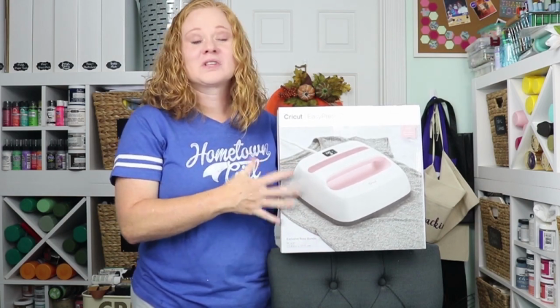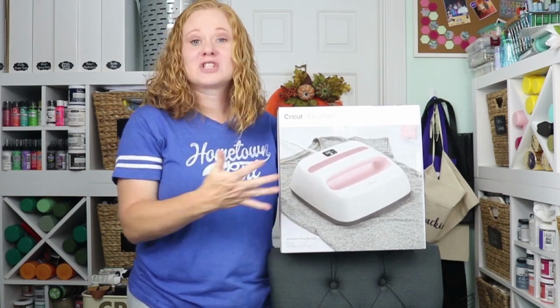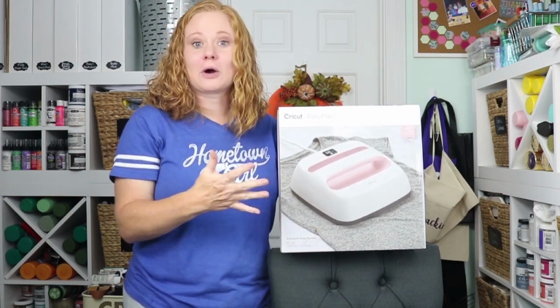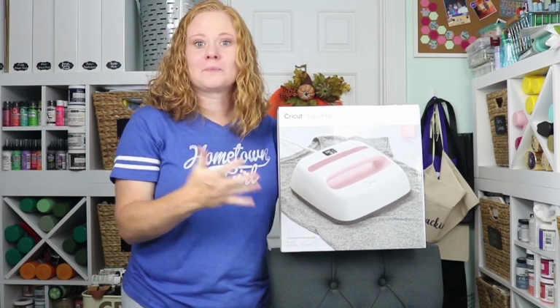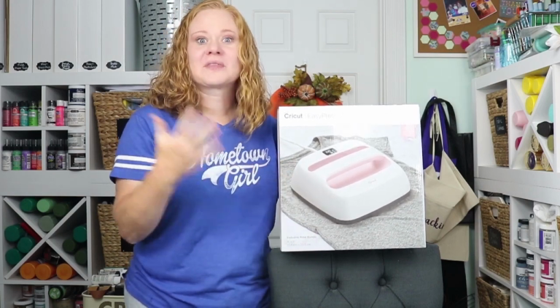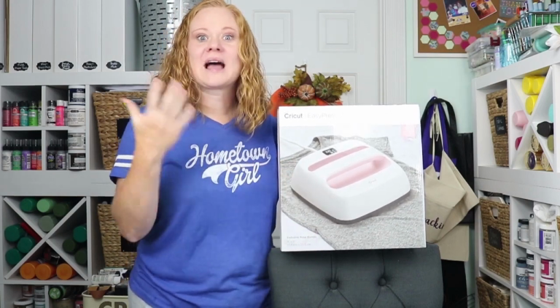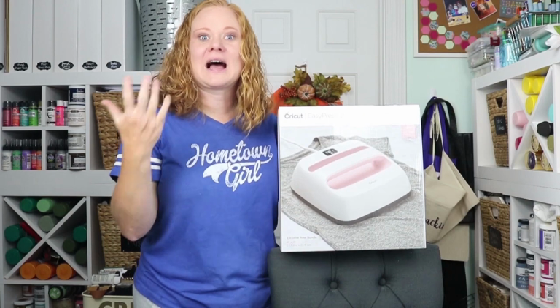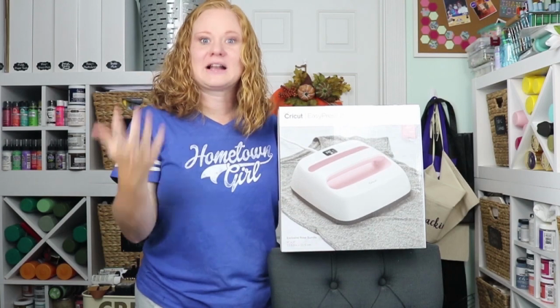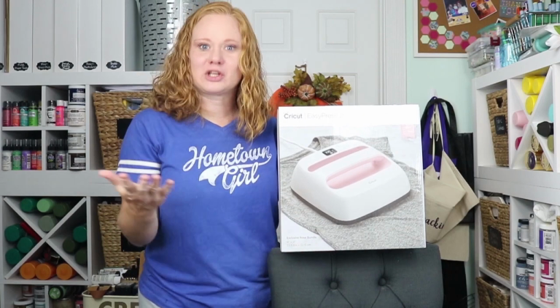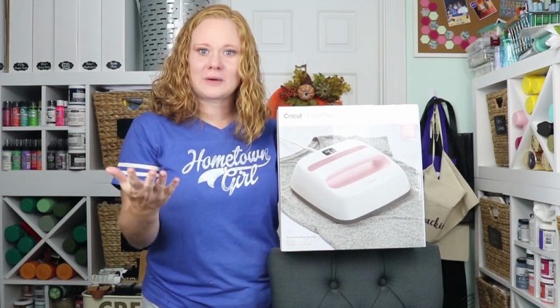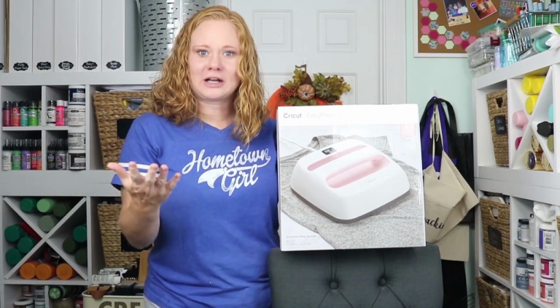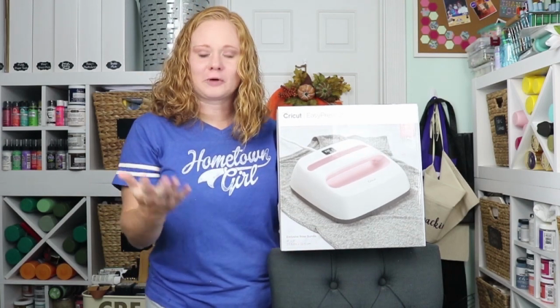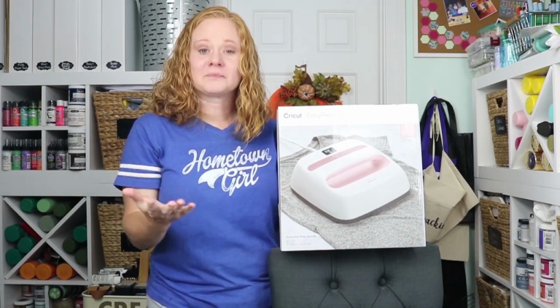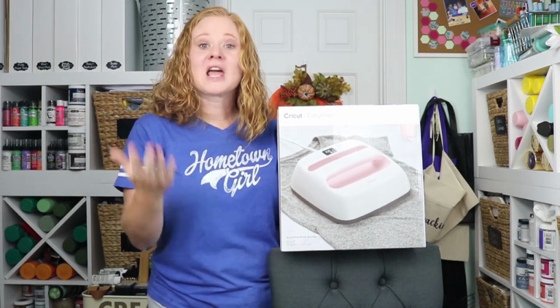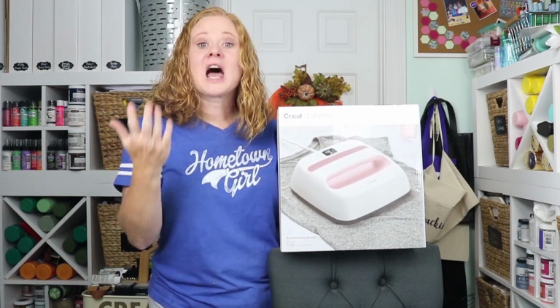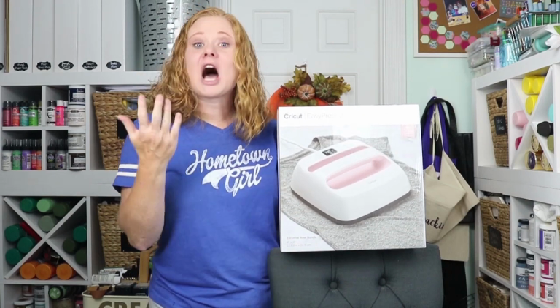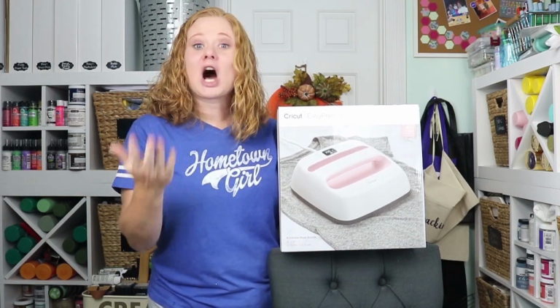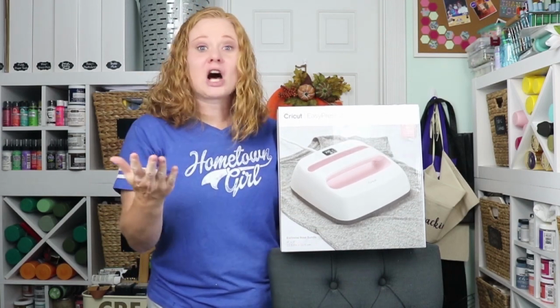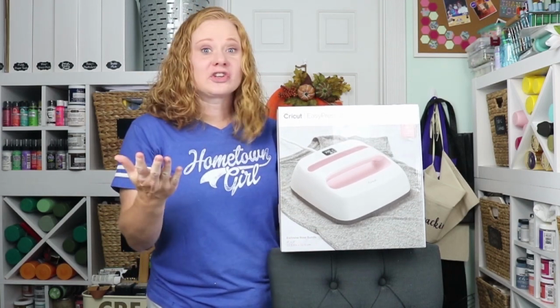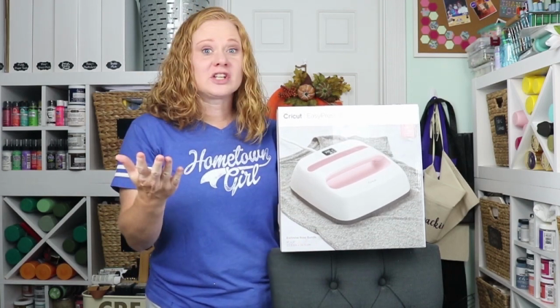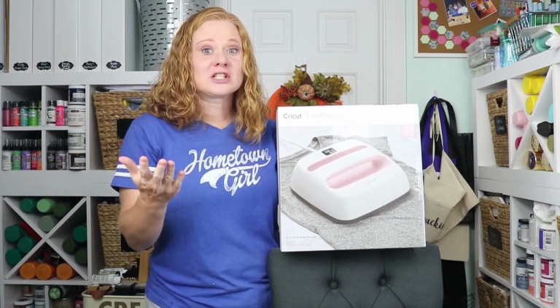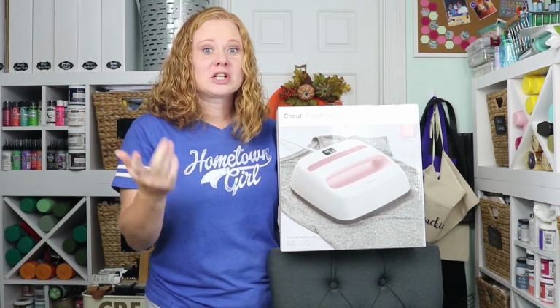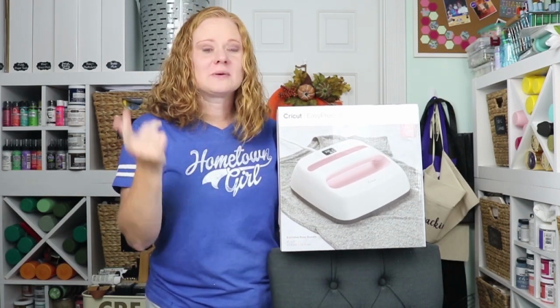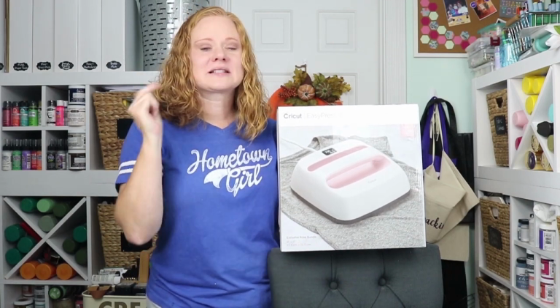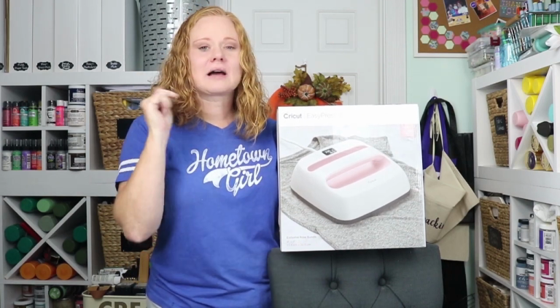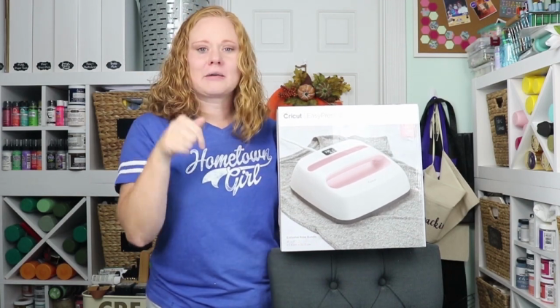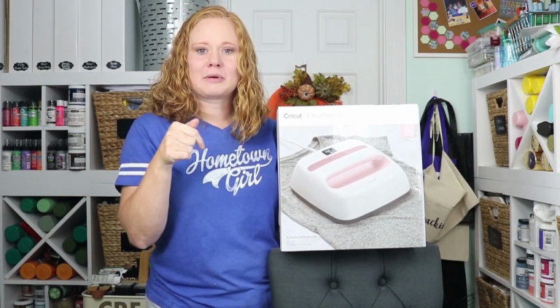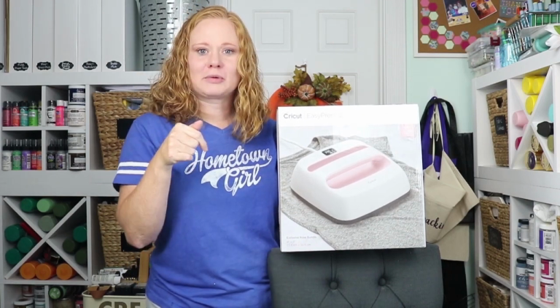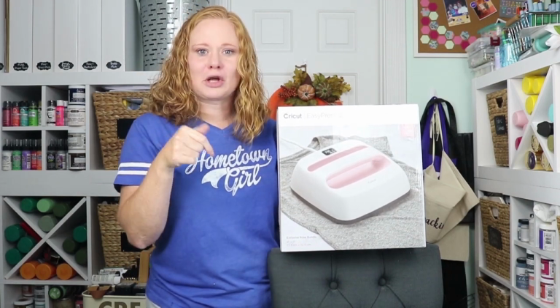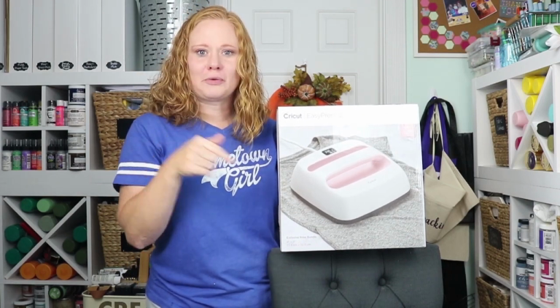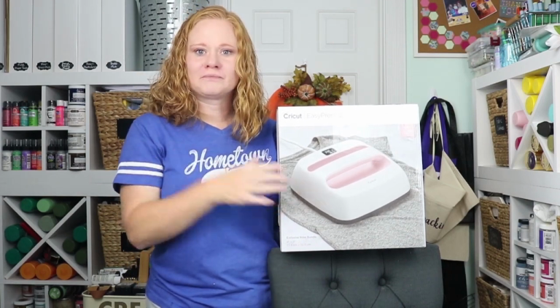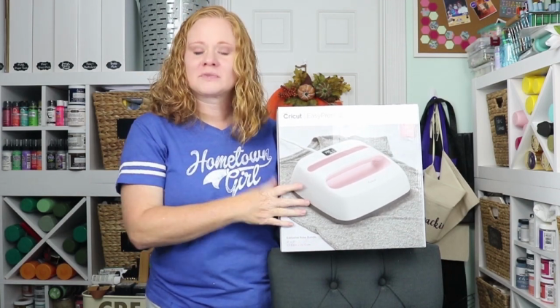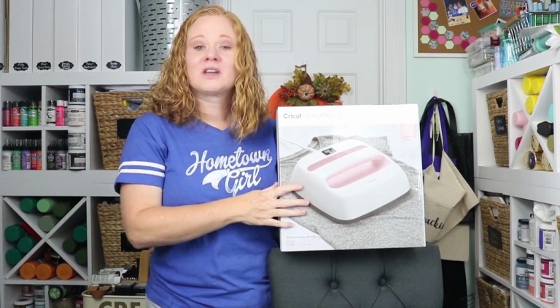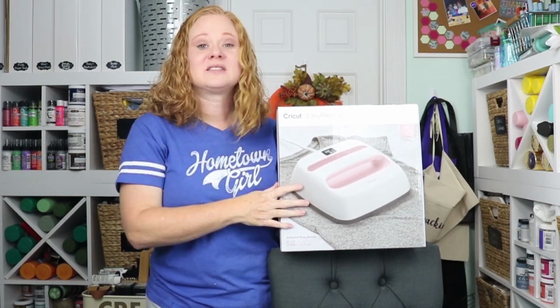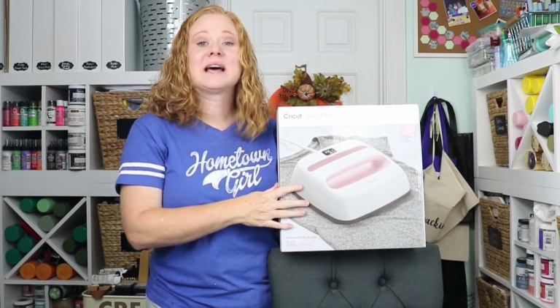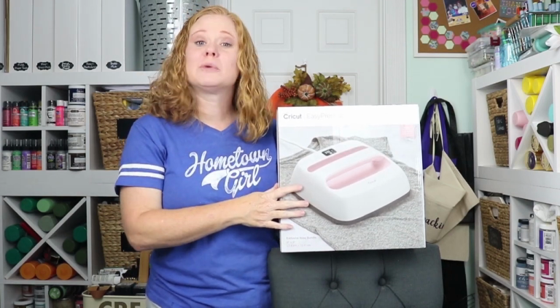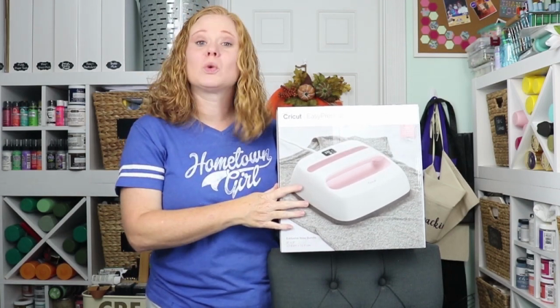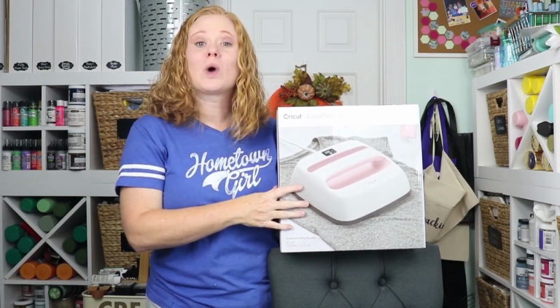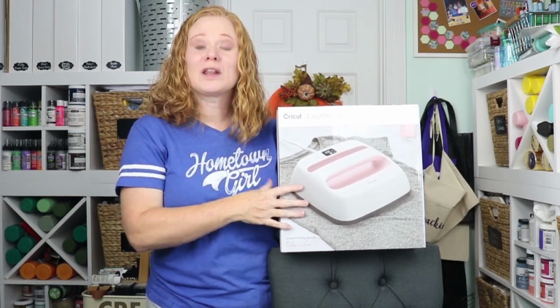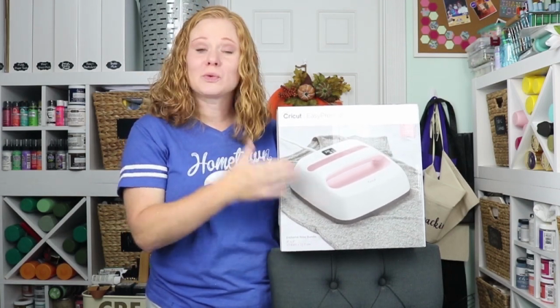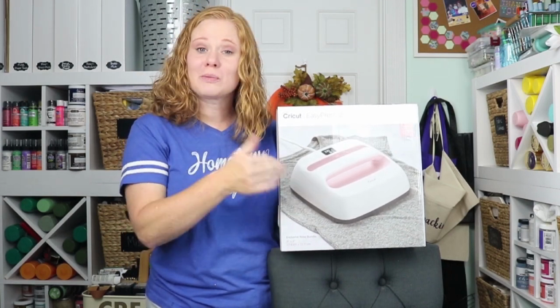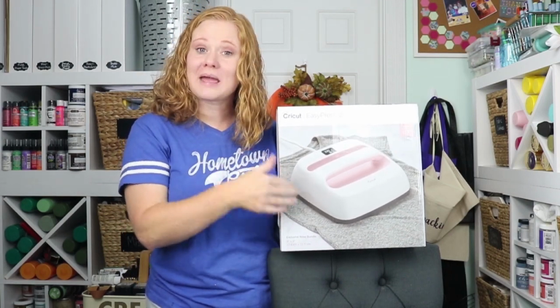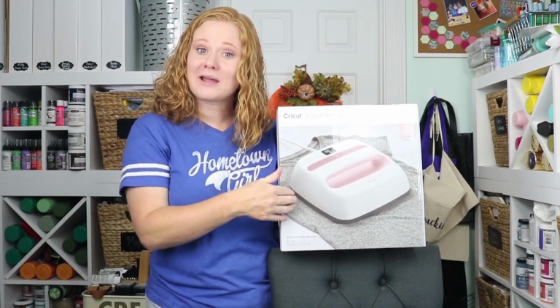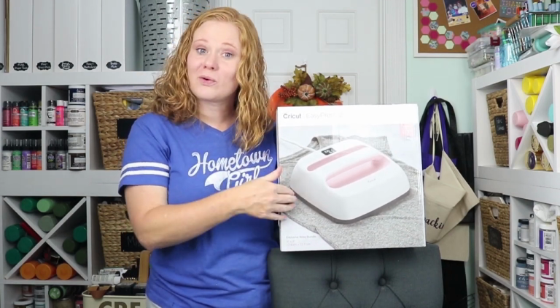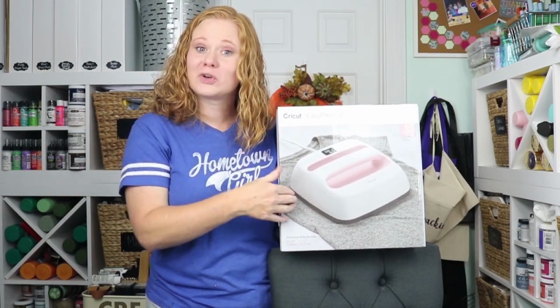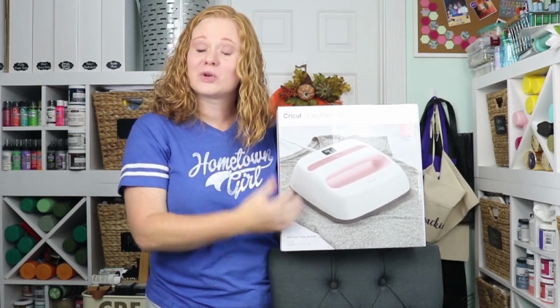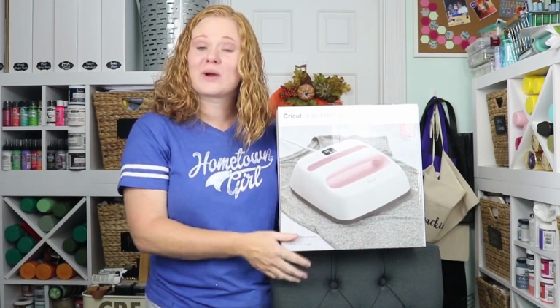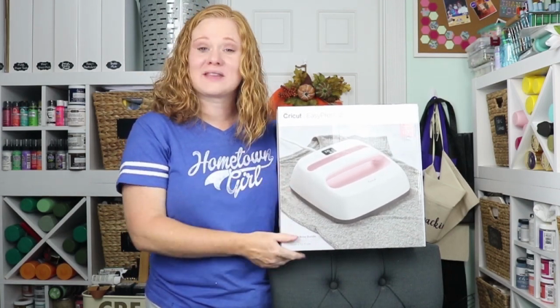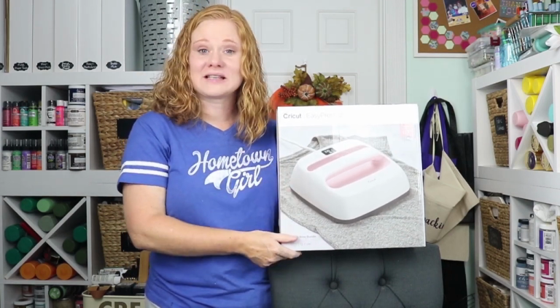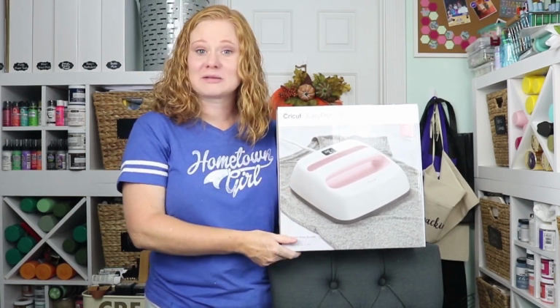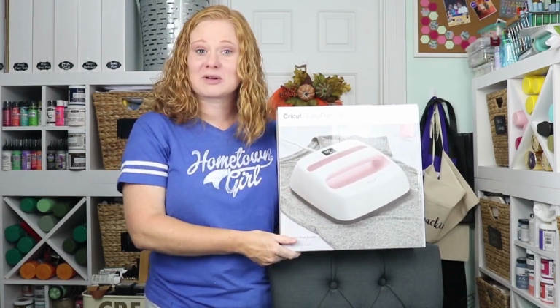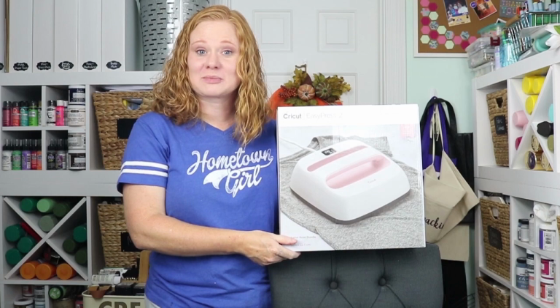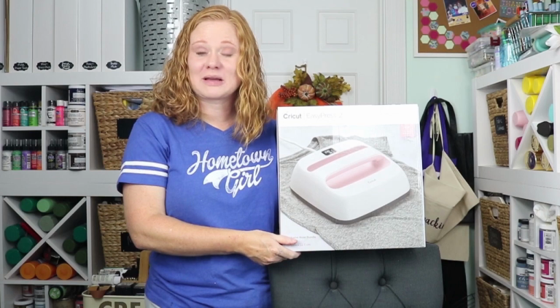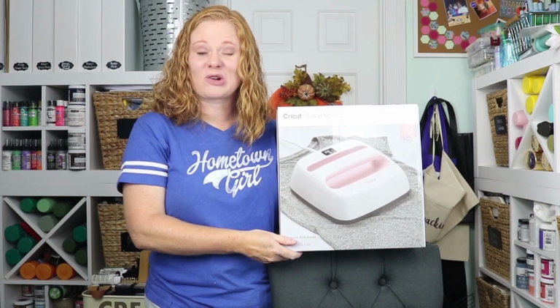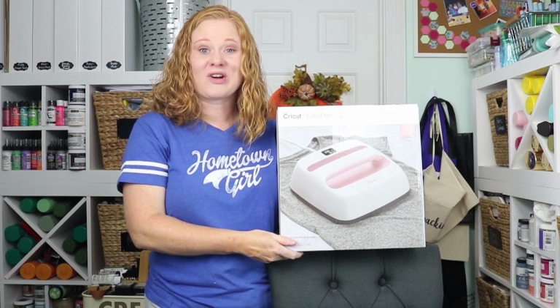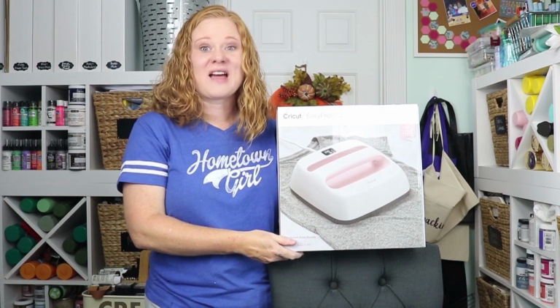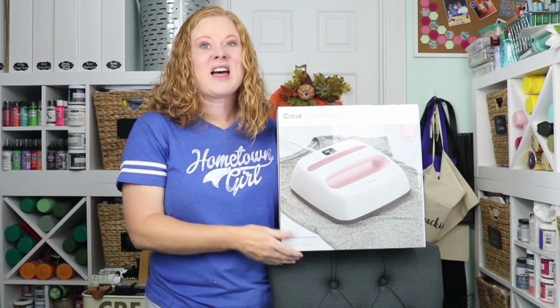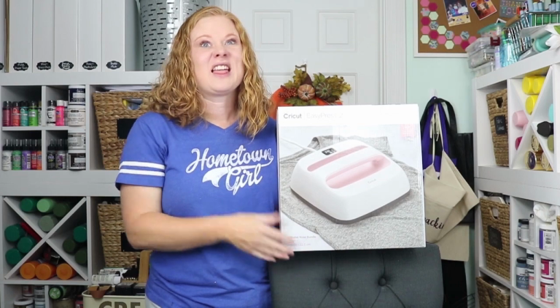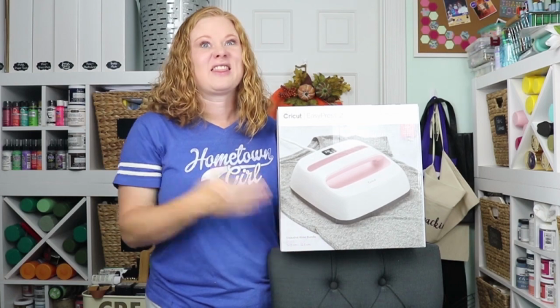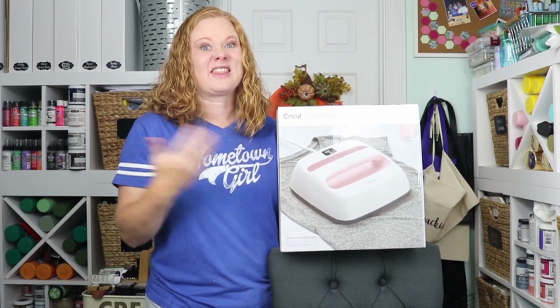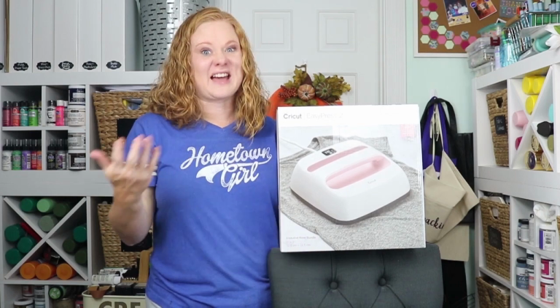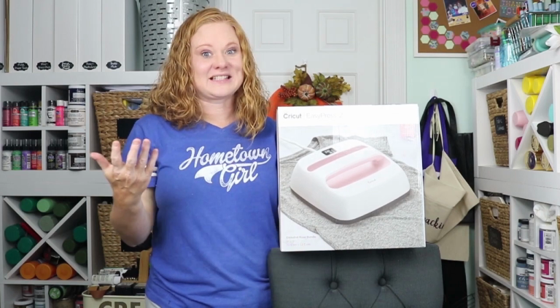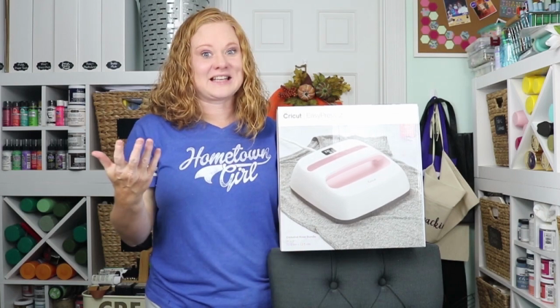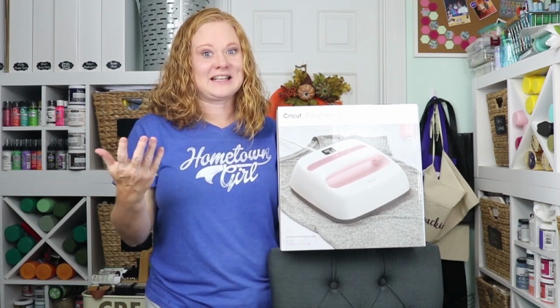So how do you enter? All you need to do is comment below and tell me what you will make when you win the EasyPress bundle. That's it!